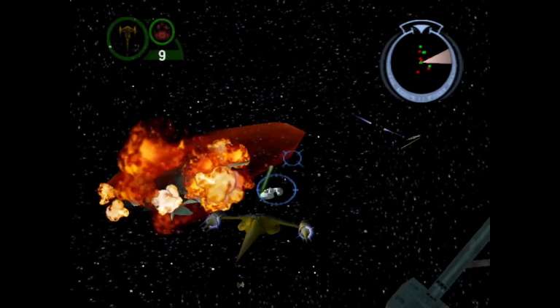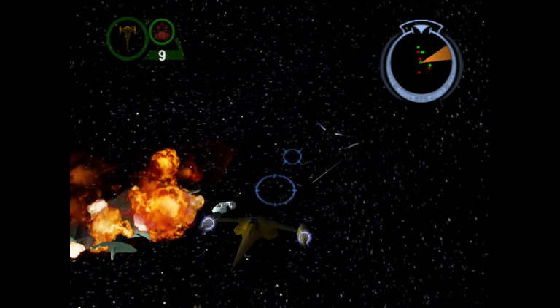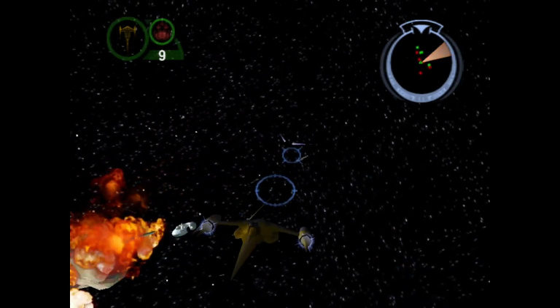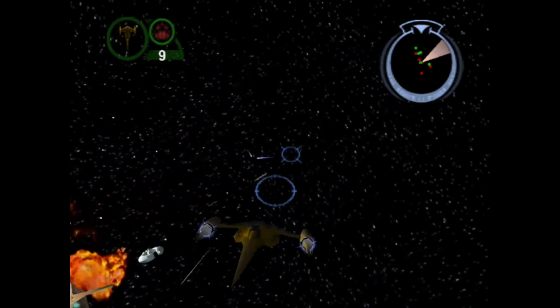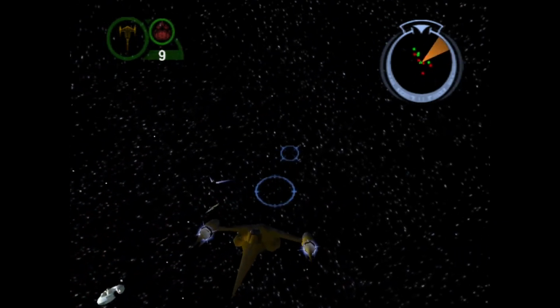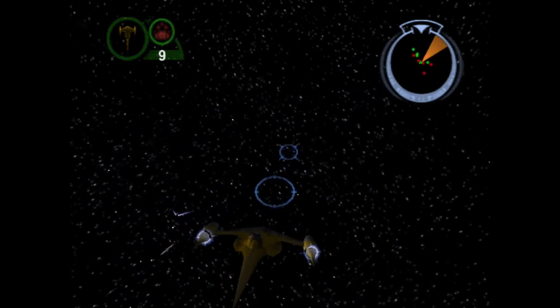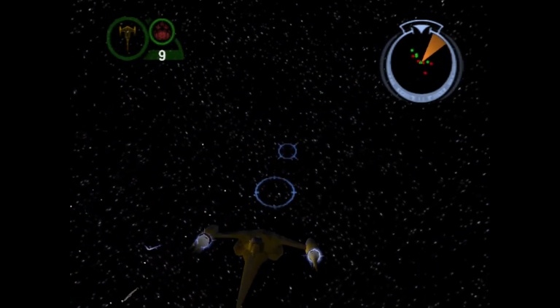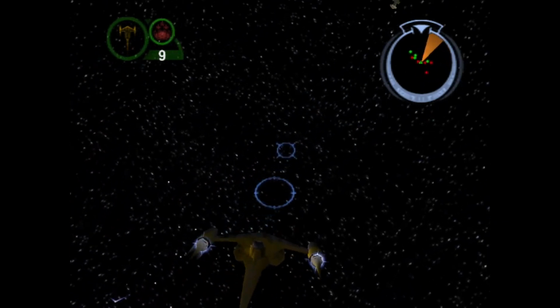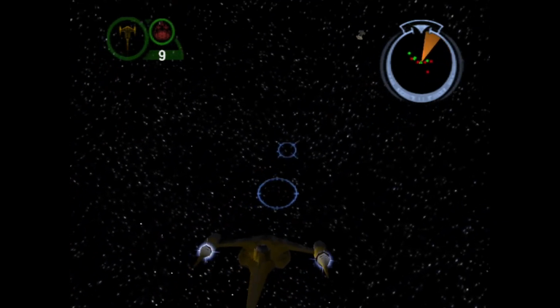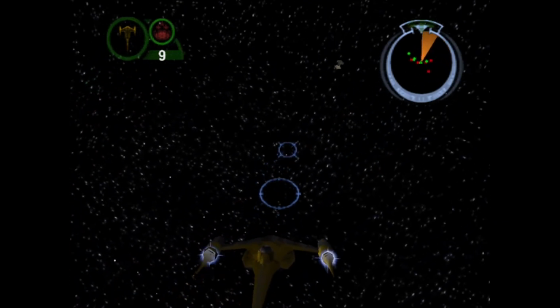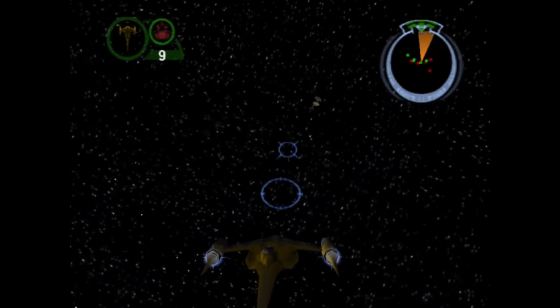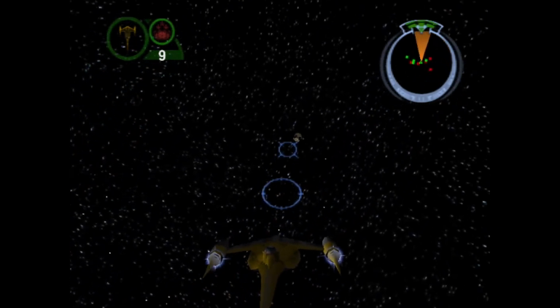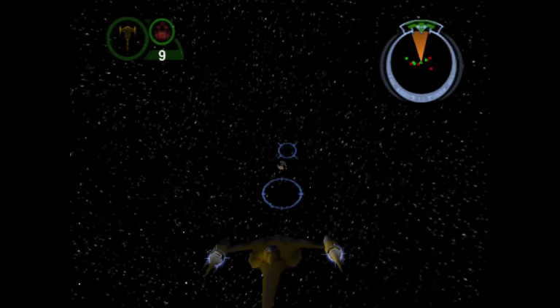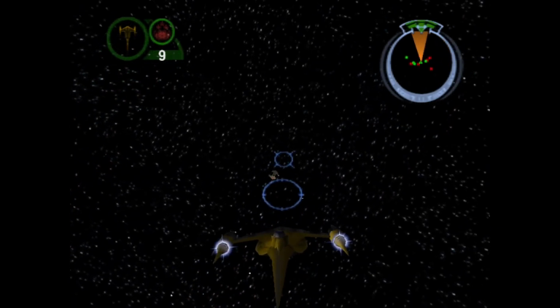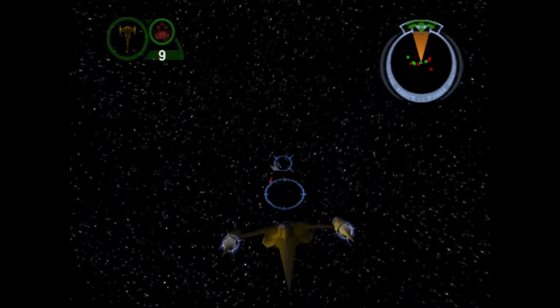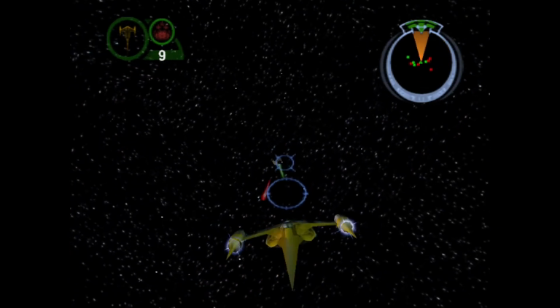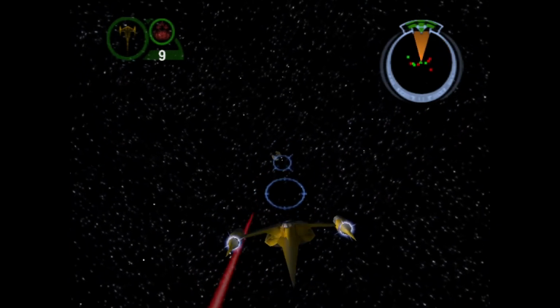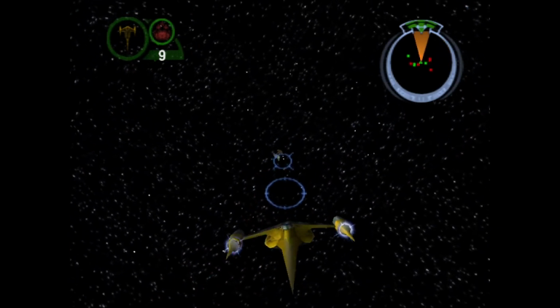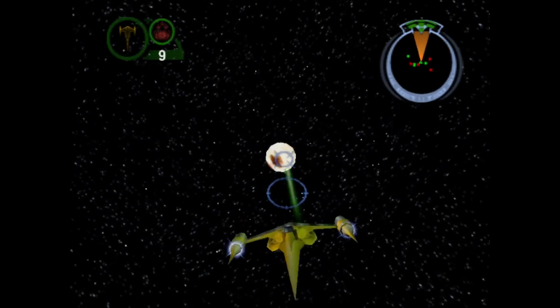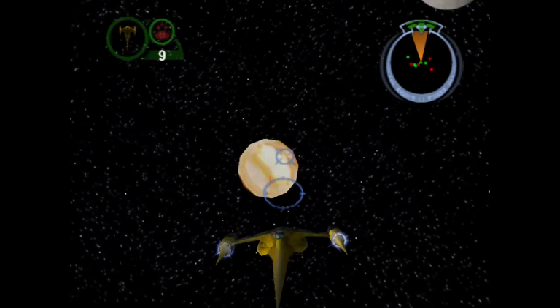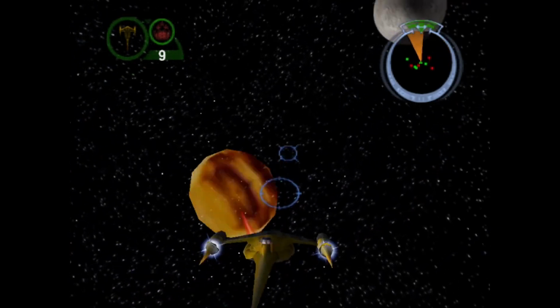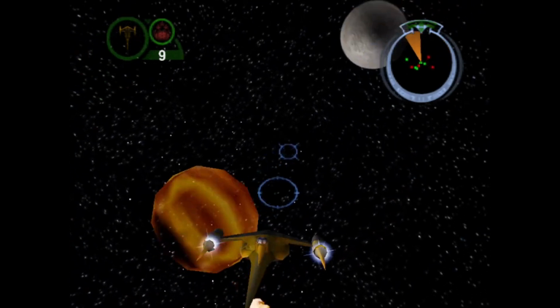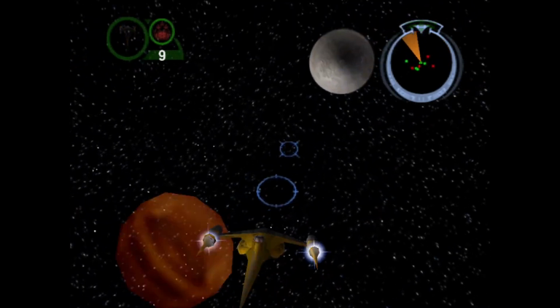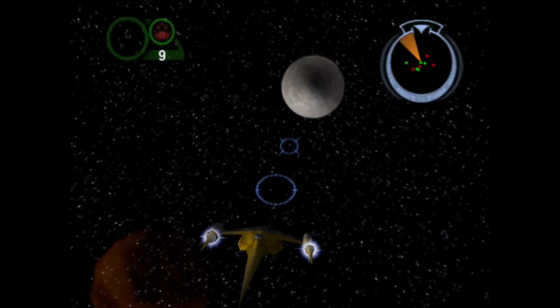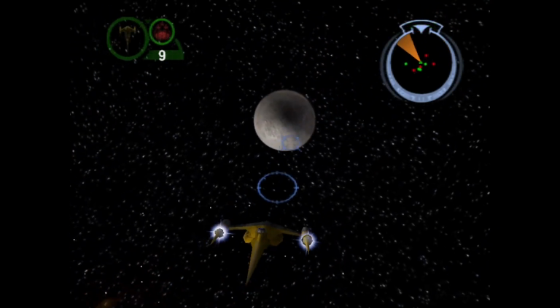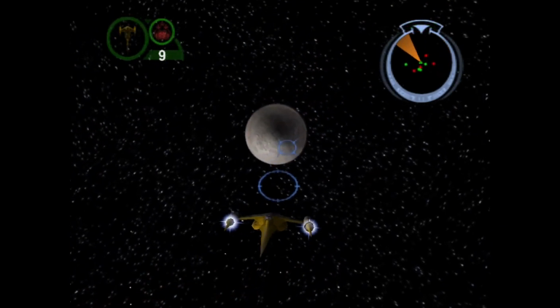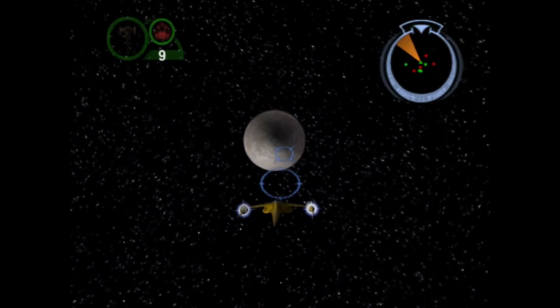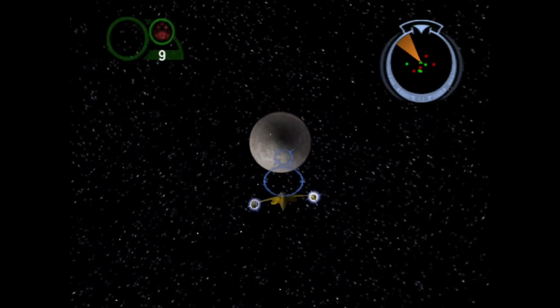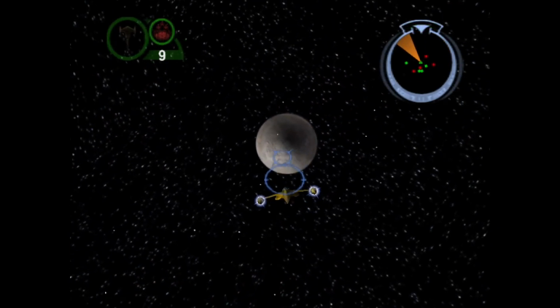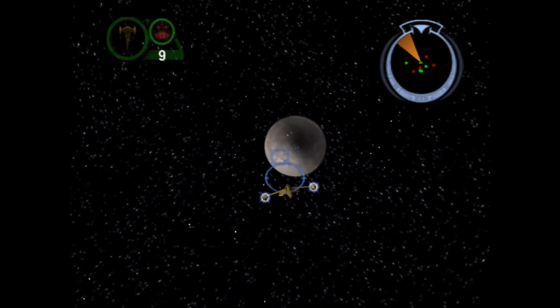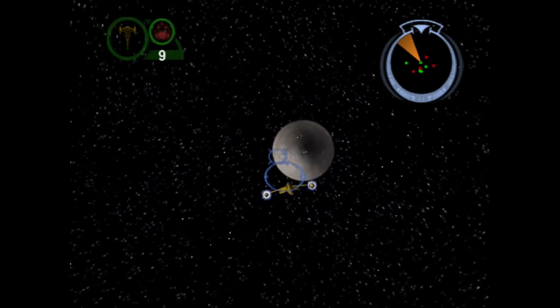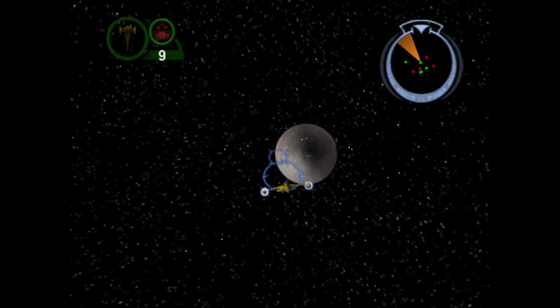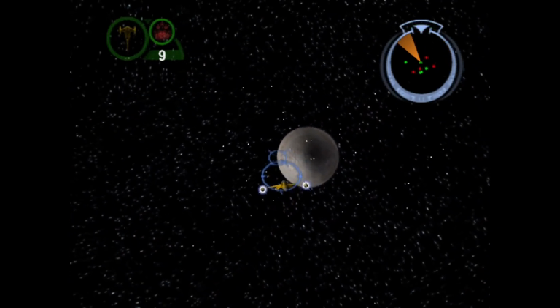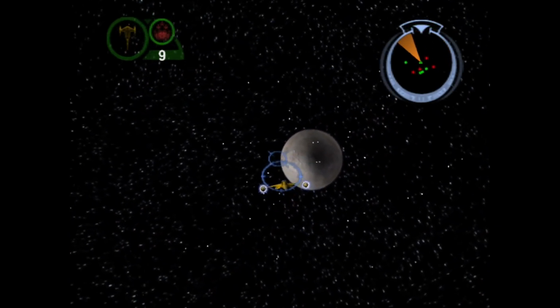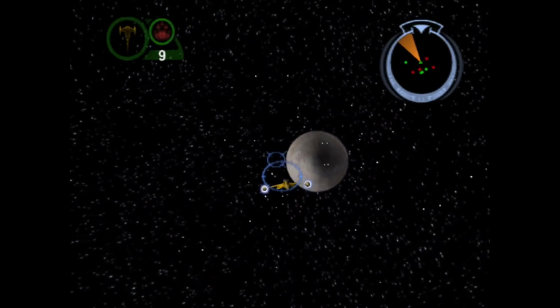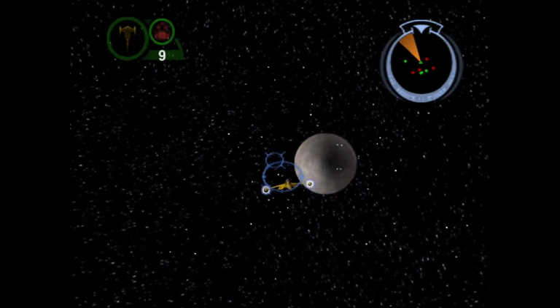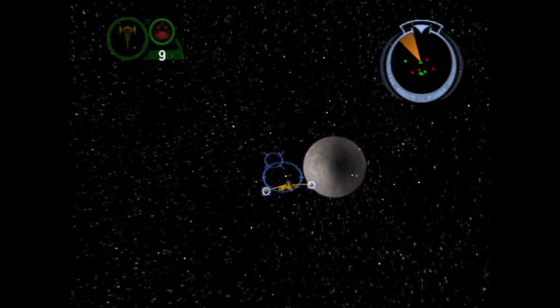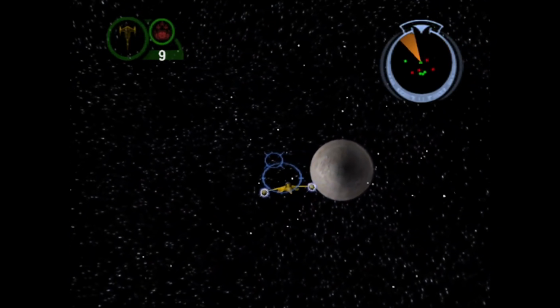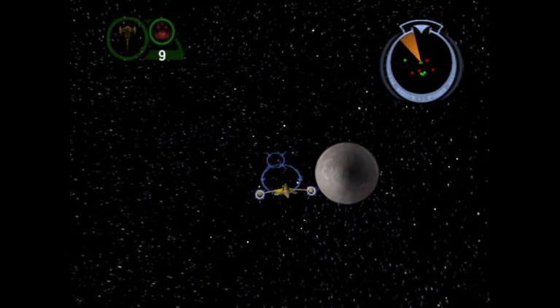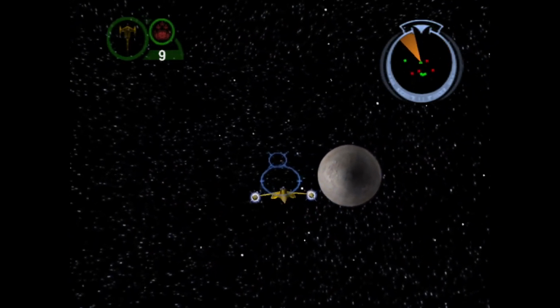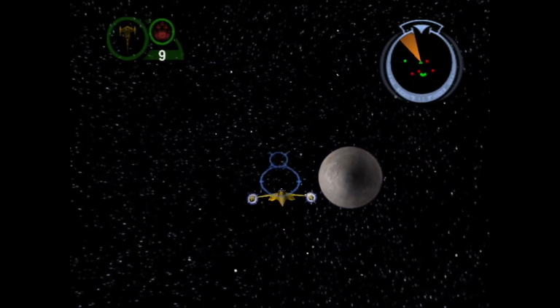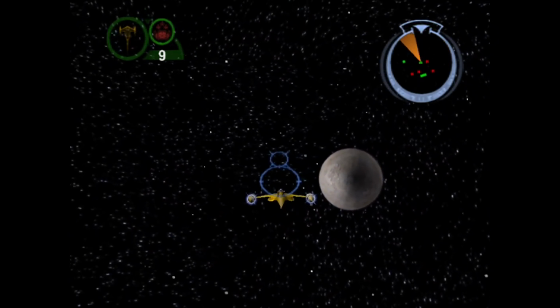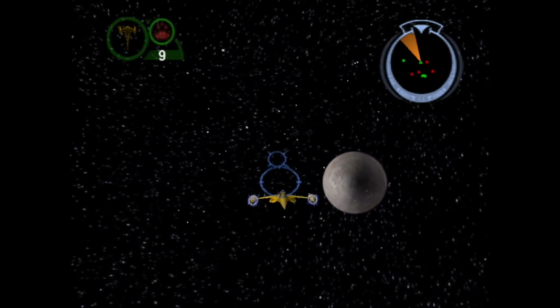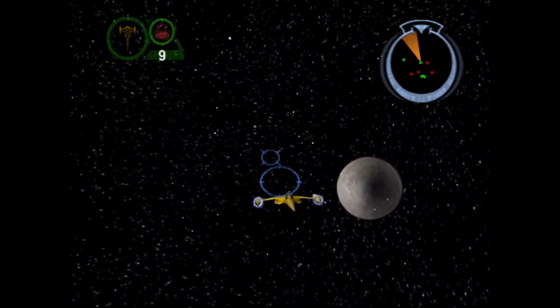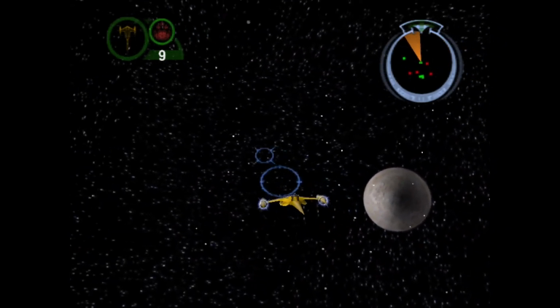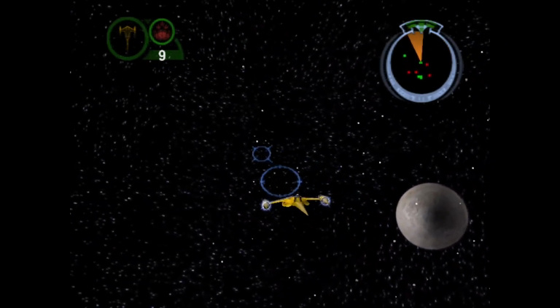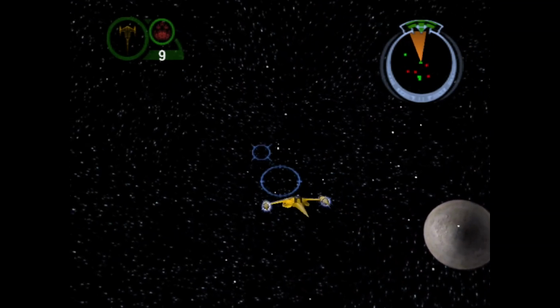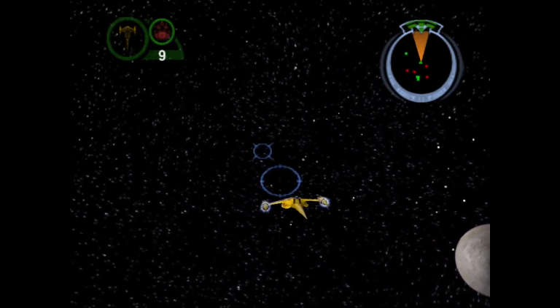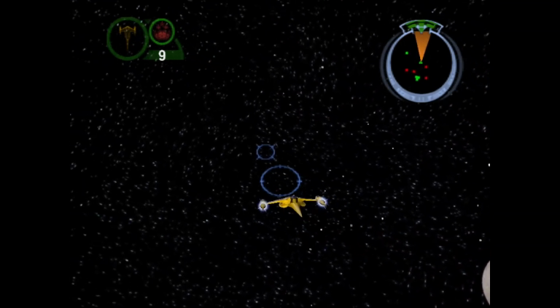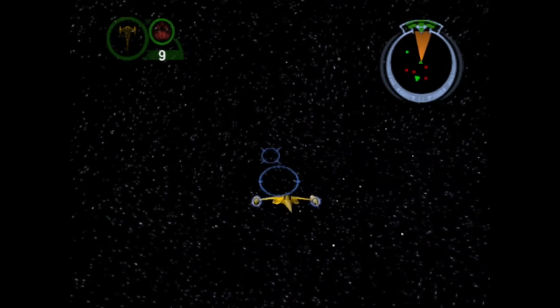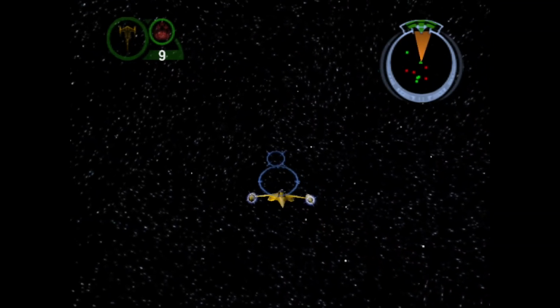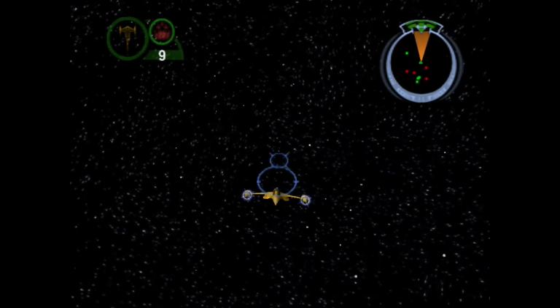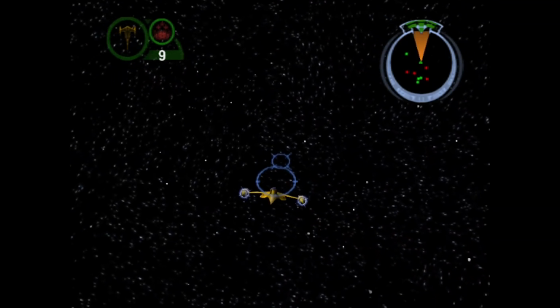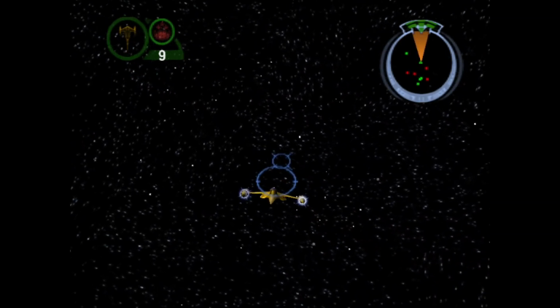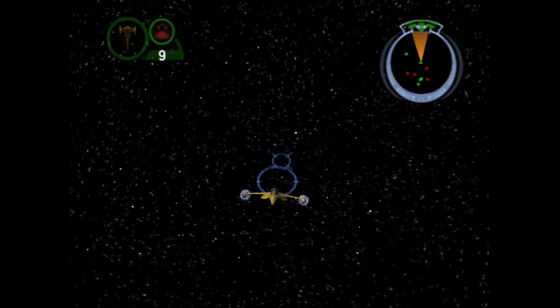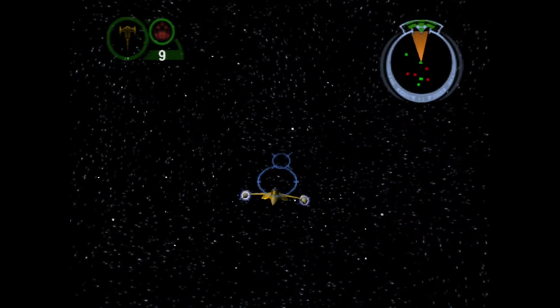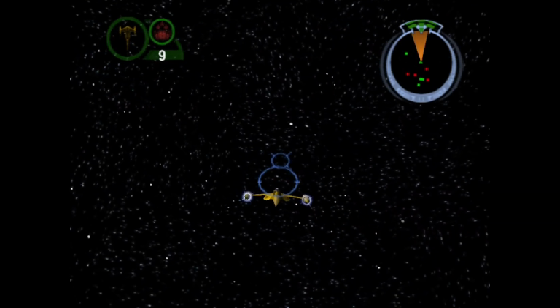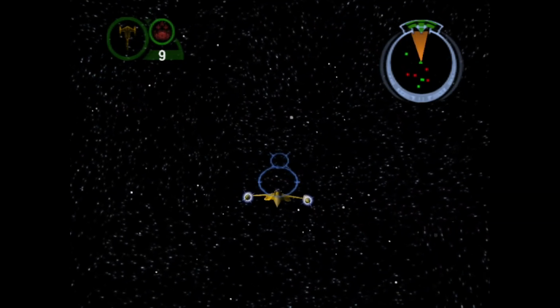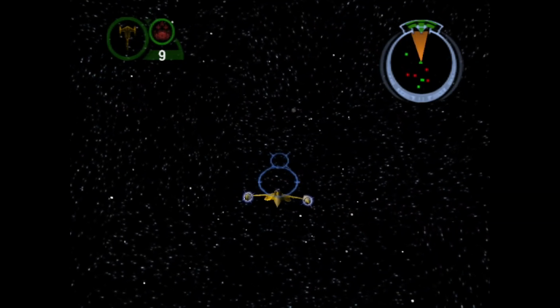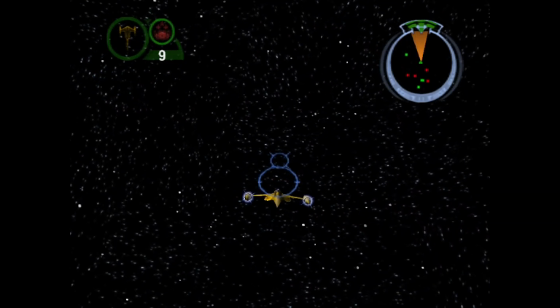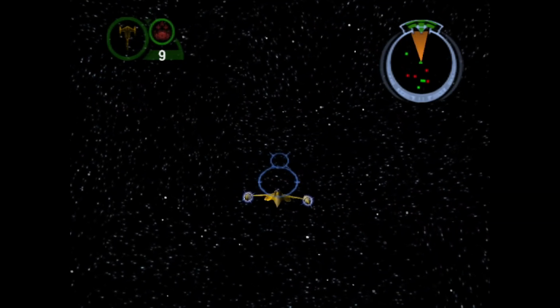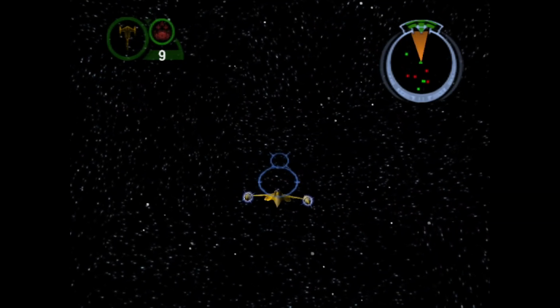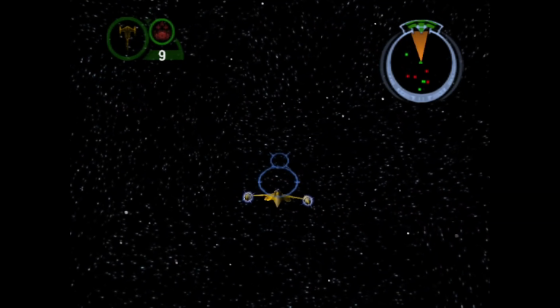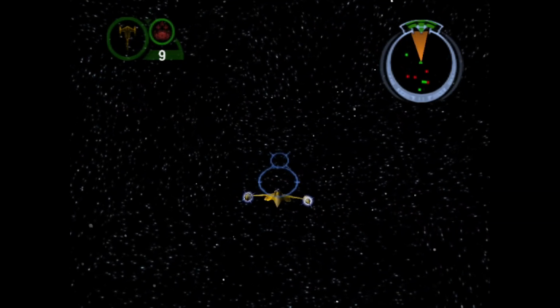Nice work. The shields on the comms have weakened. Now we know how to destroy its defenses. Find the rest of its slave satellites and destroy them.